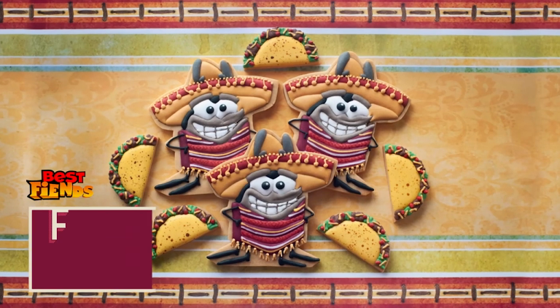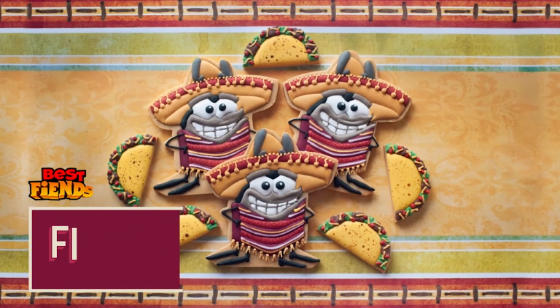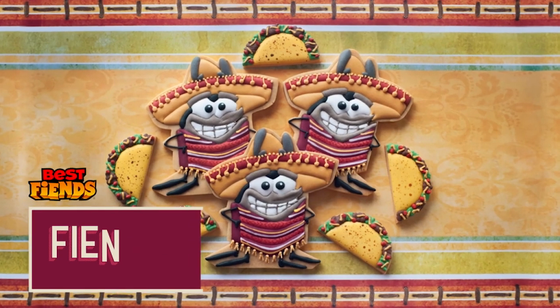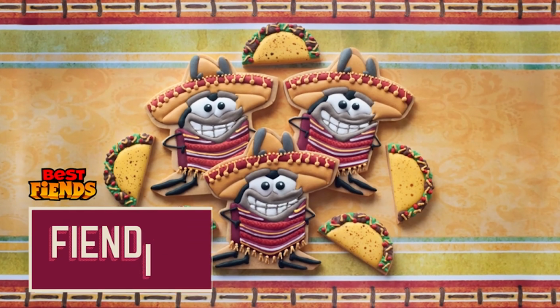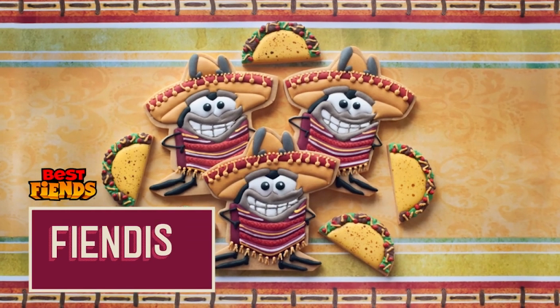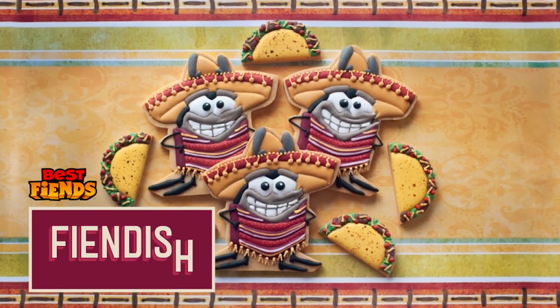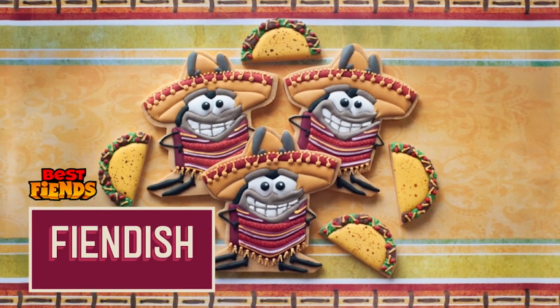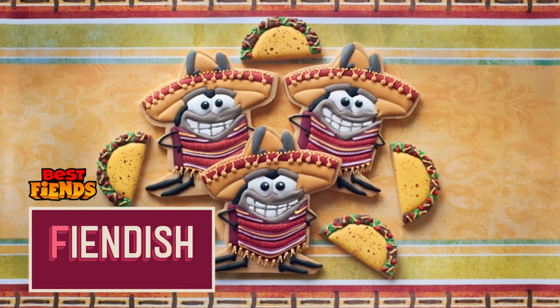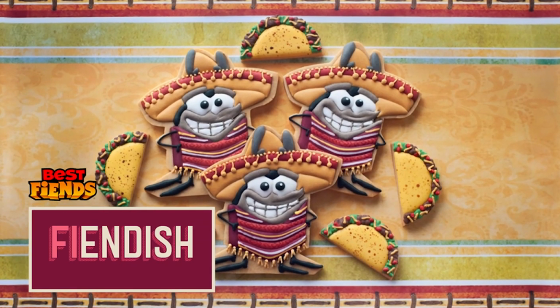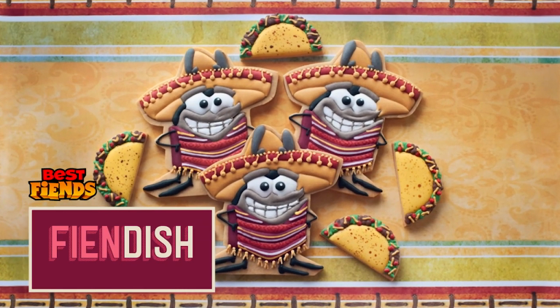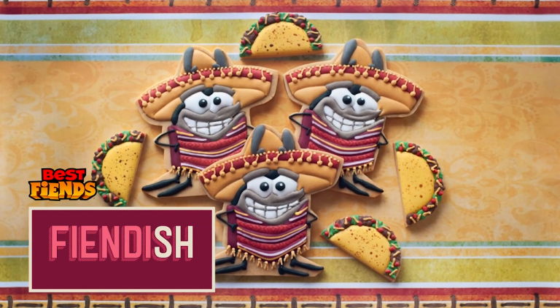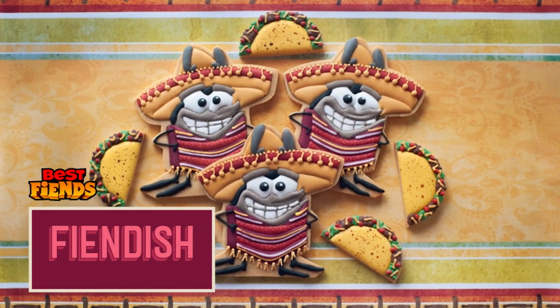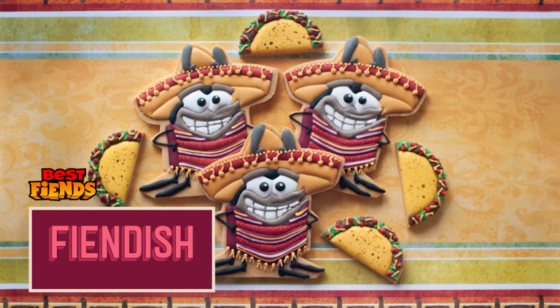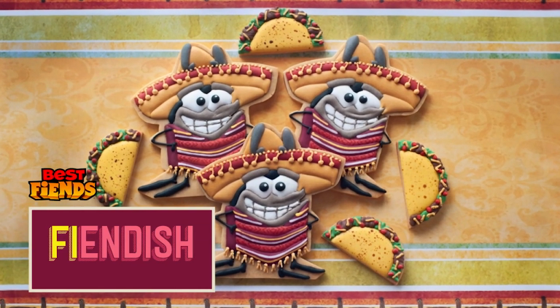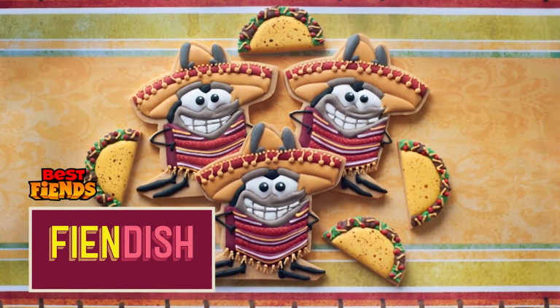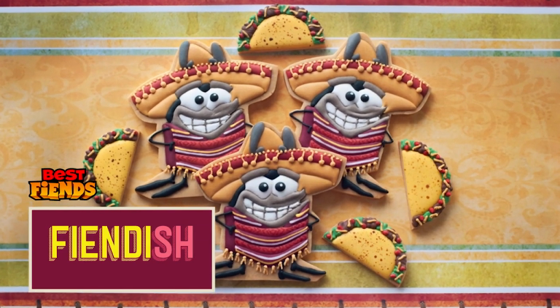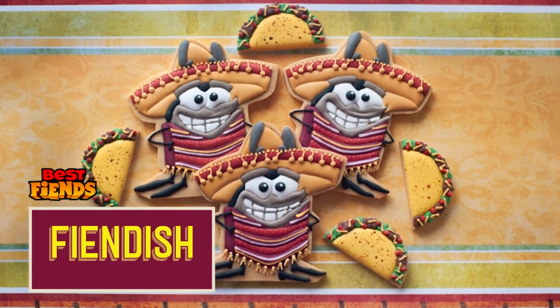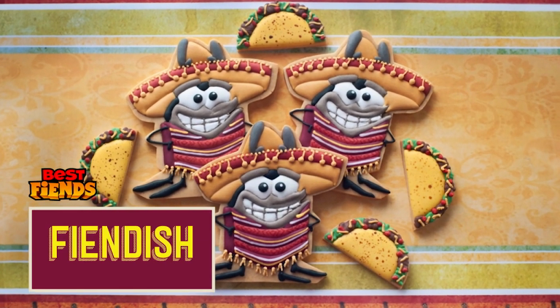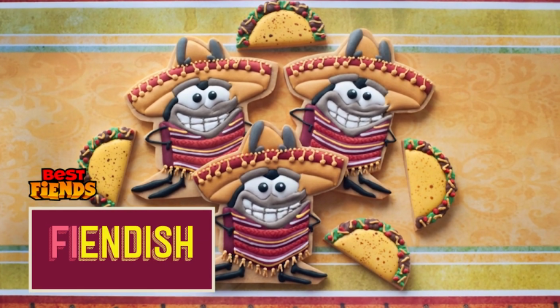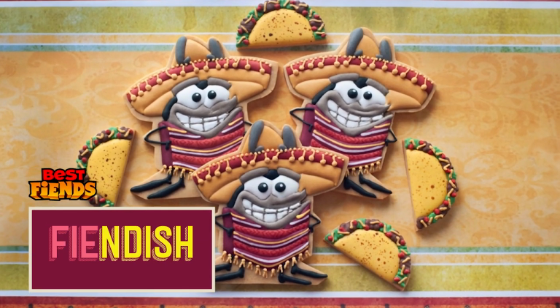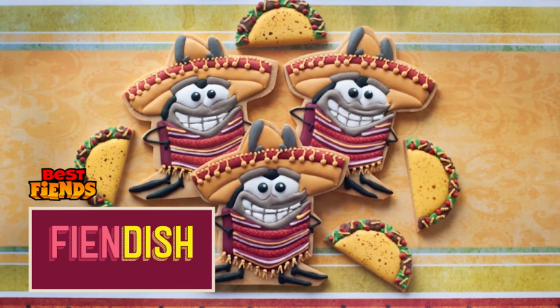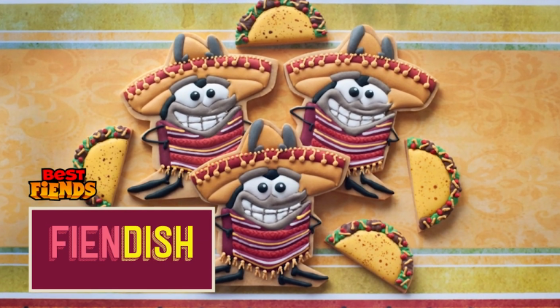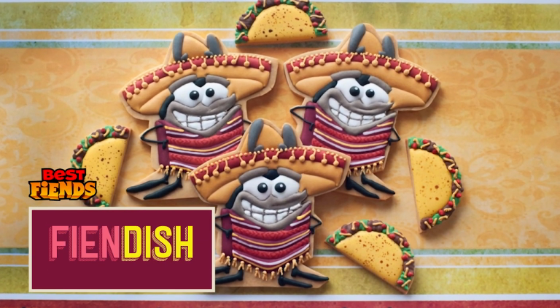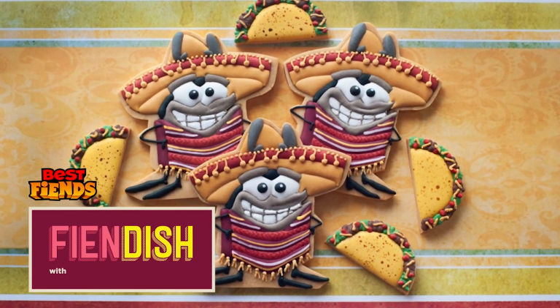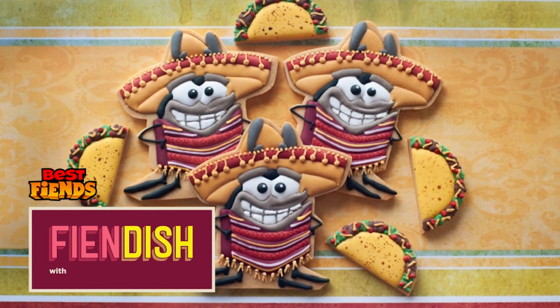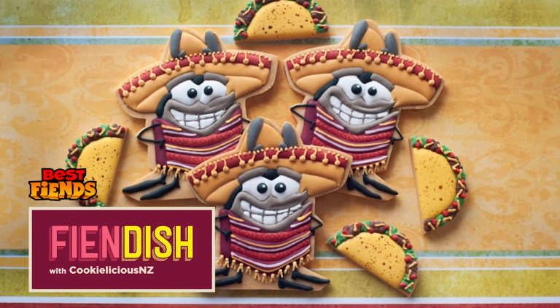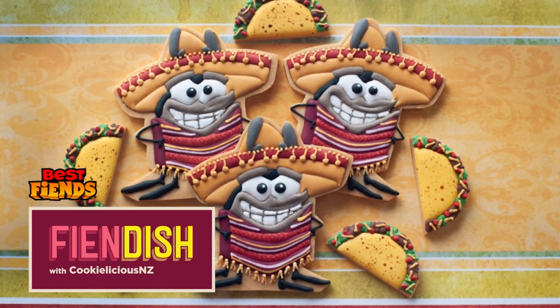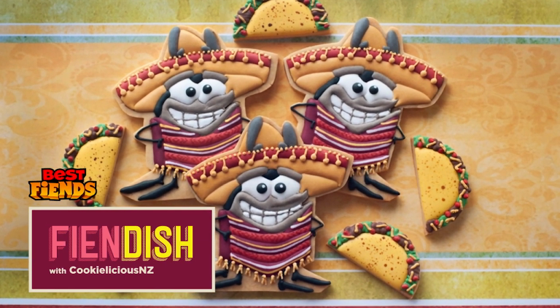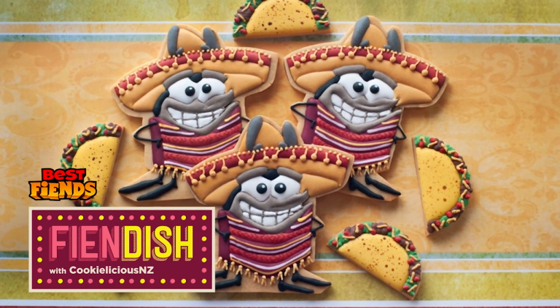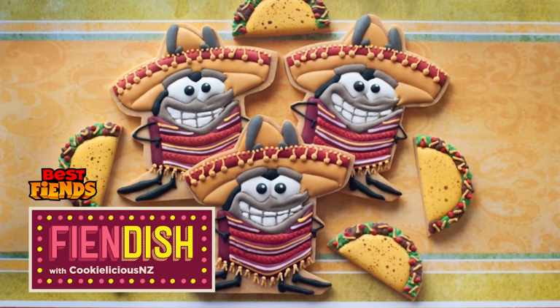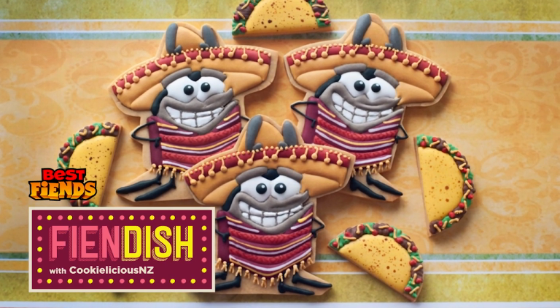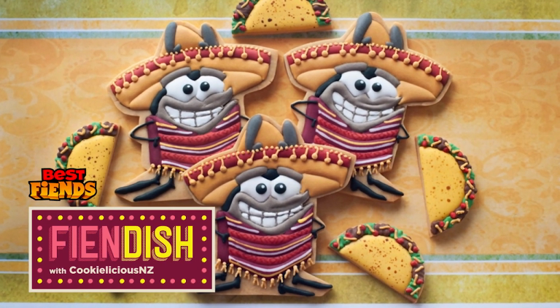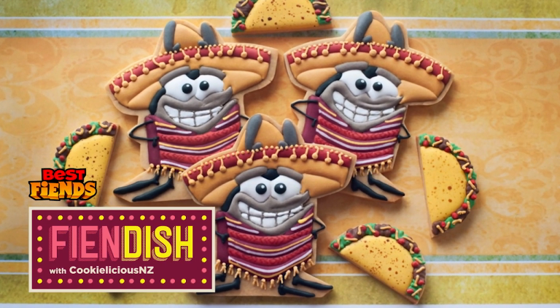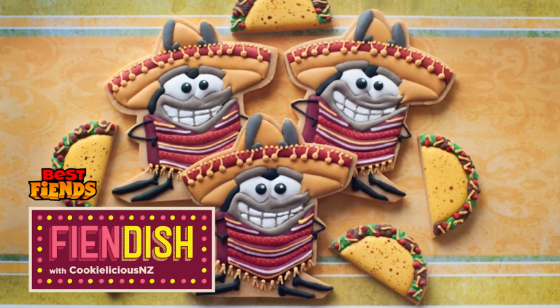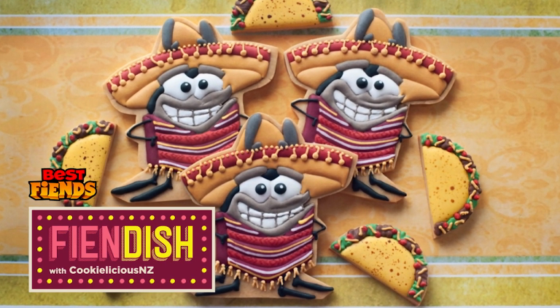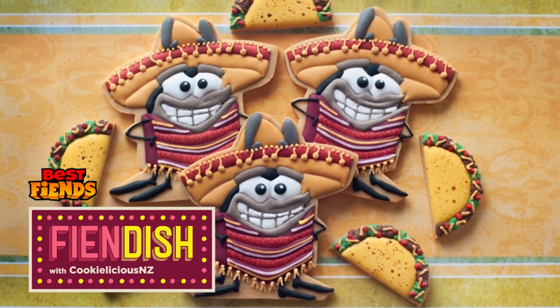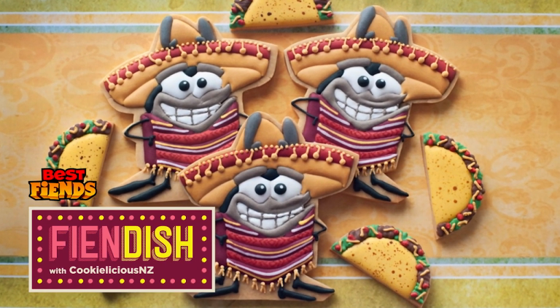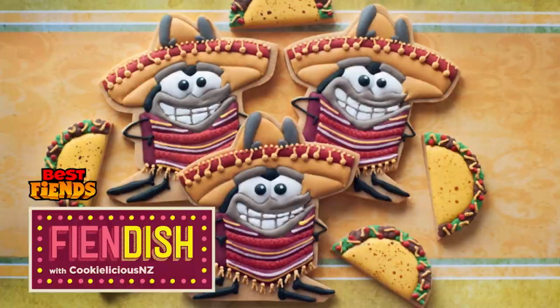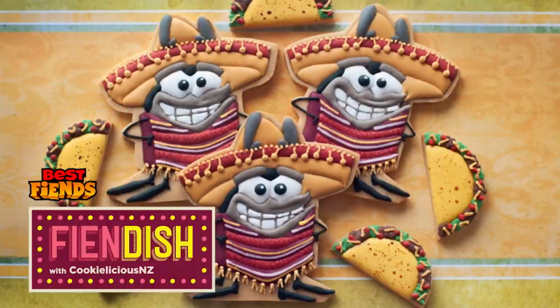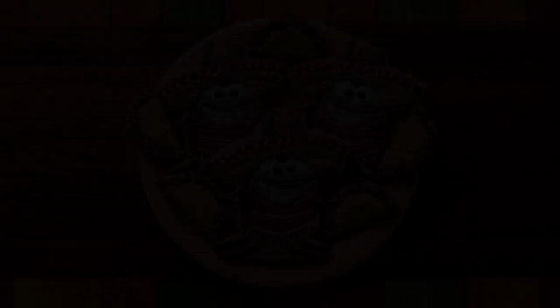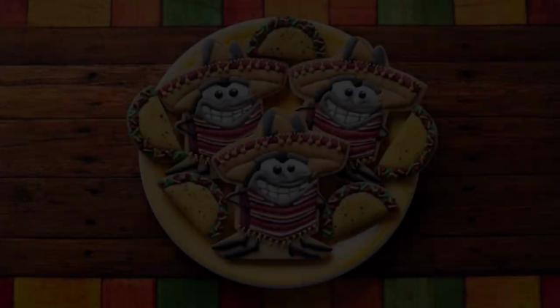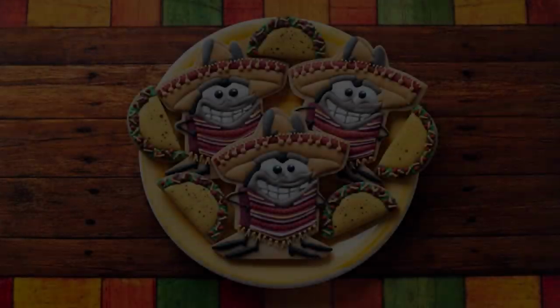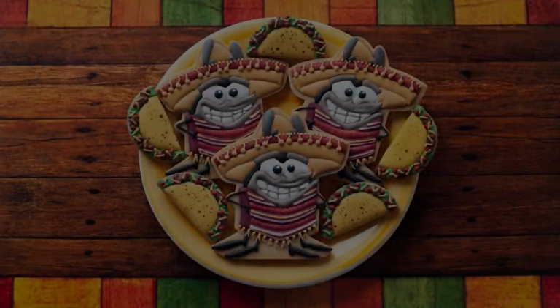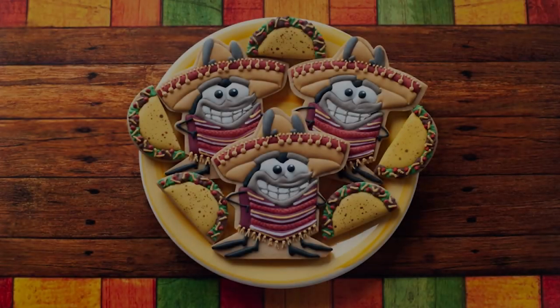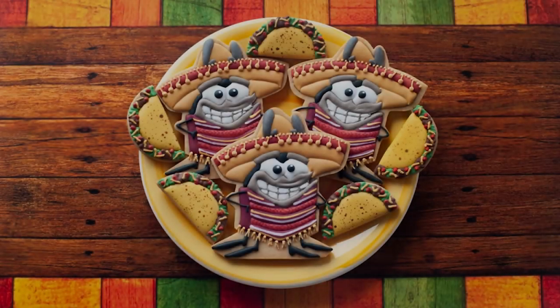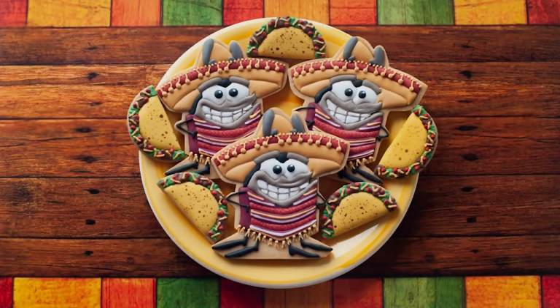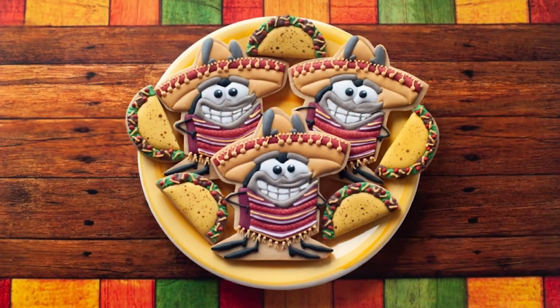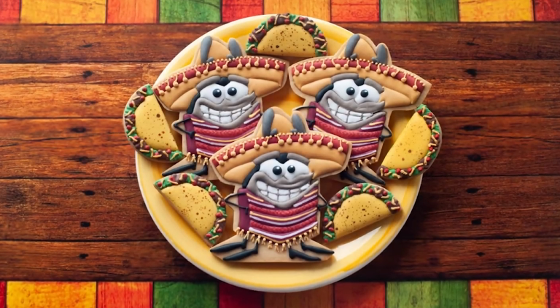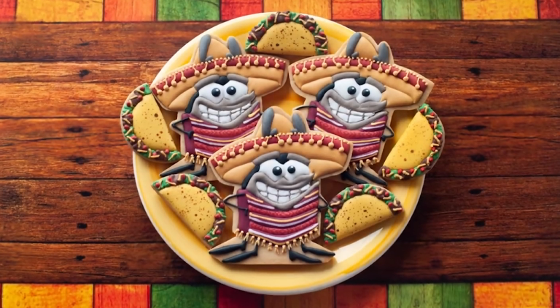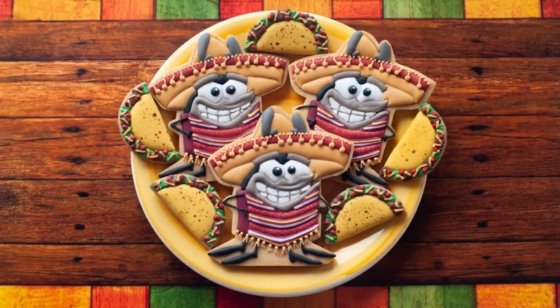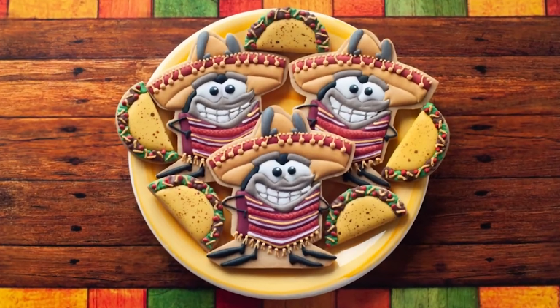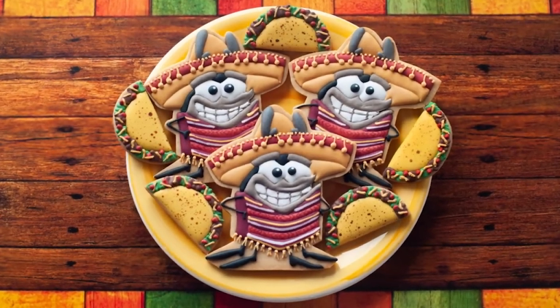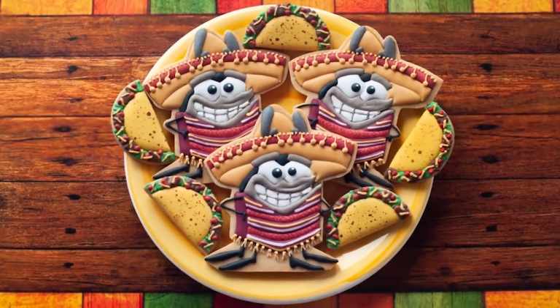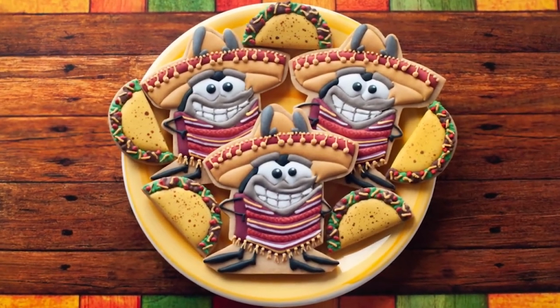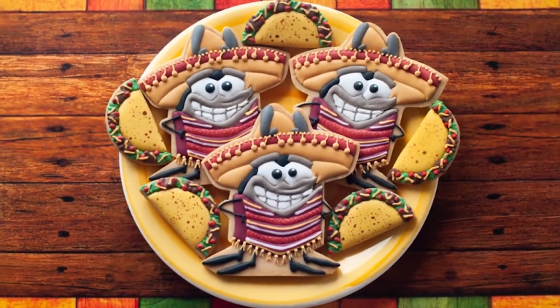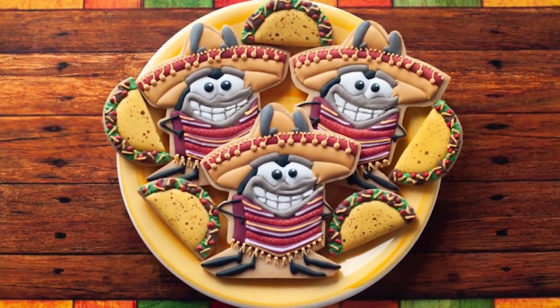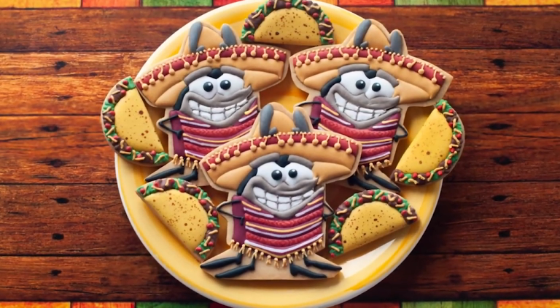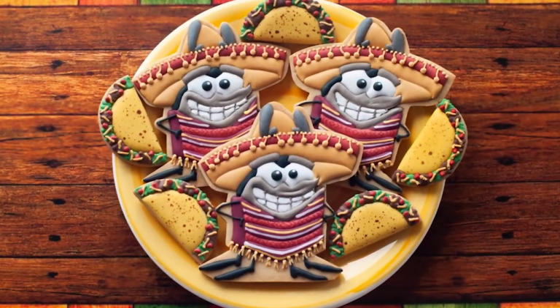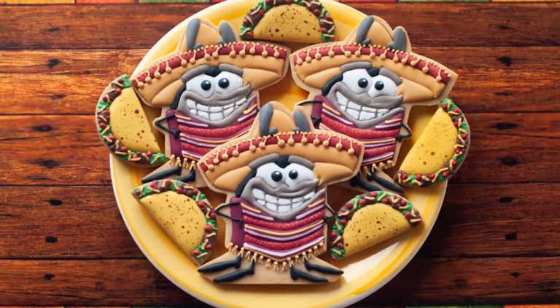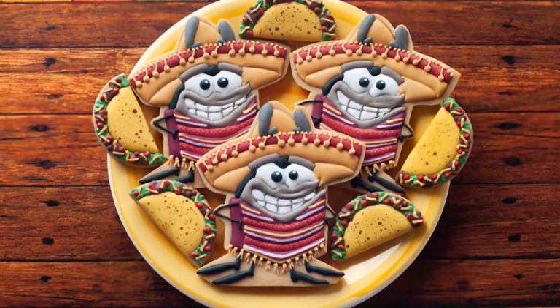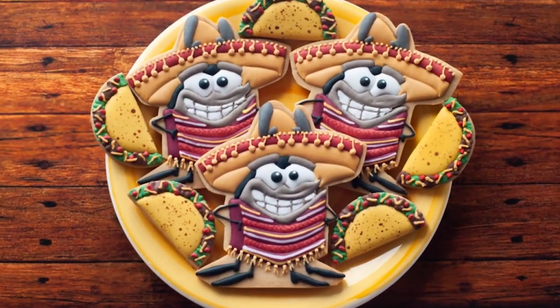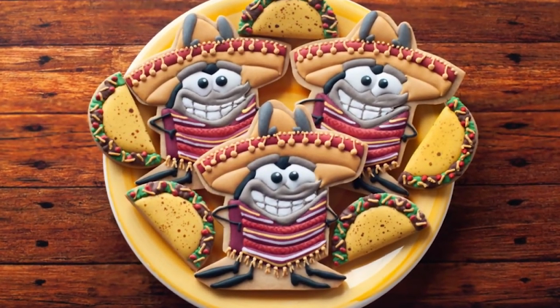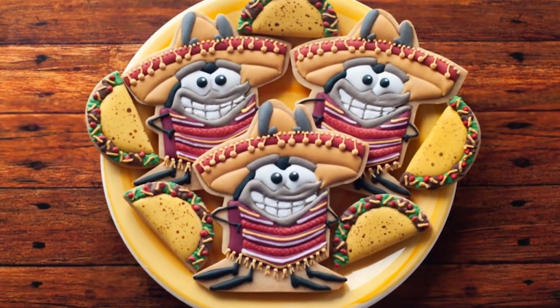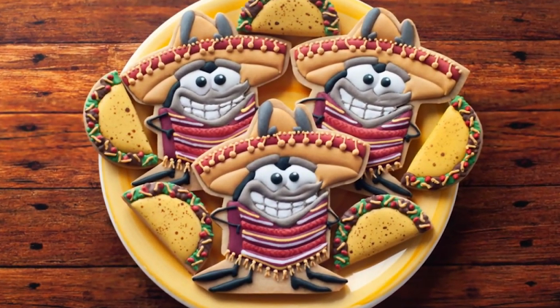Hi Best Fins fans, it's Natalia here again from the channel Cookielicious NZ. Today I'm going to show you how to make Fiesta Mousse from the latest update.